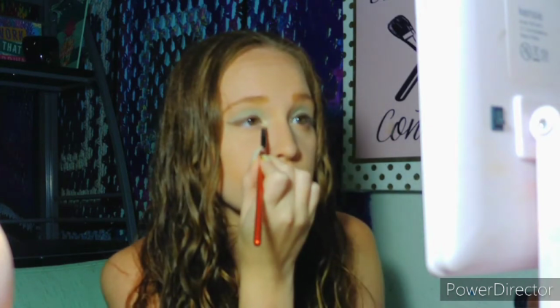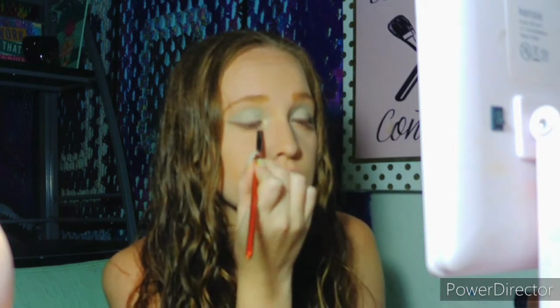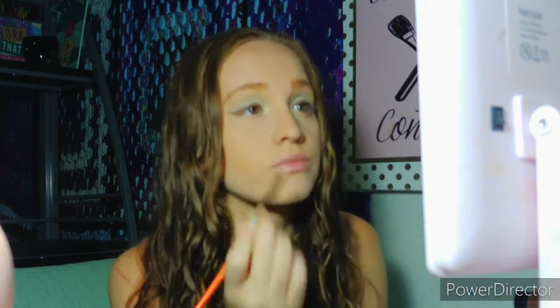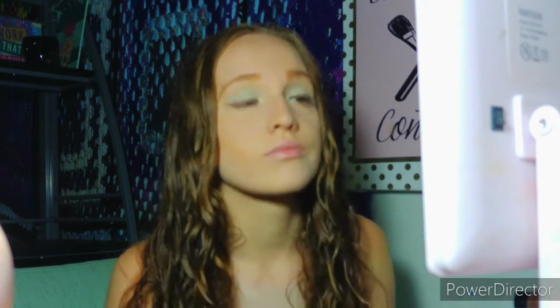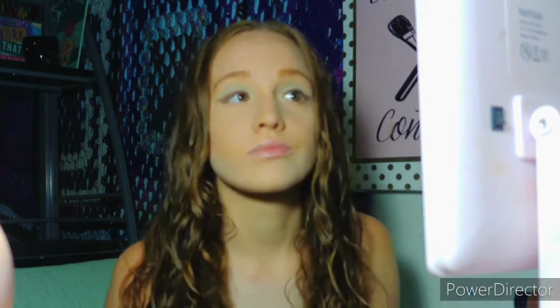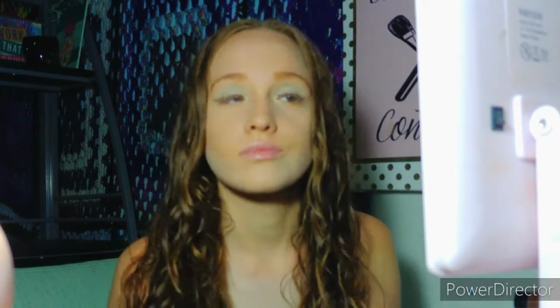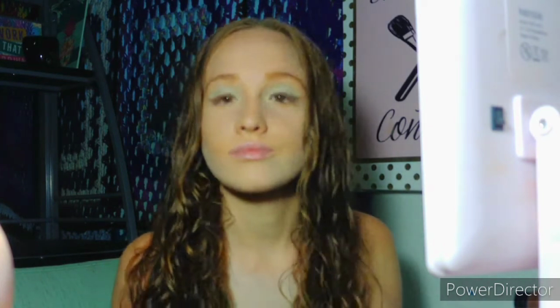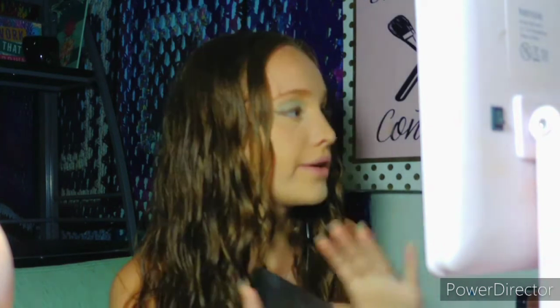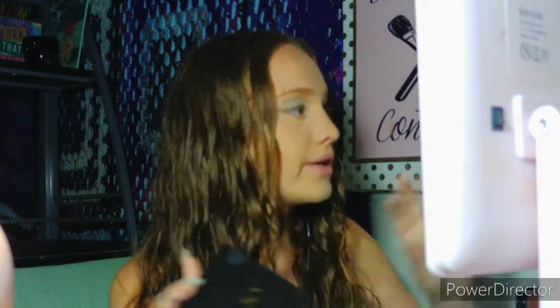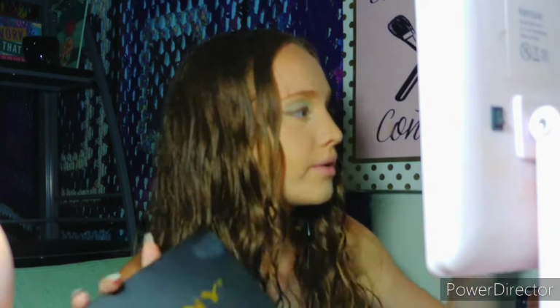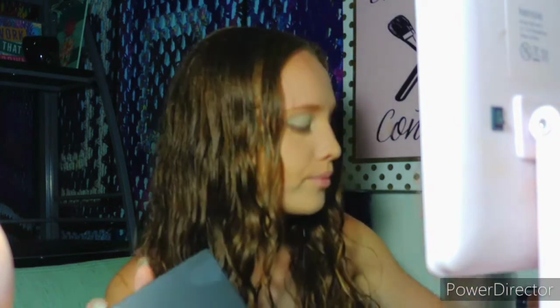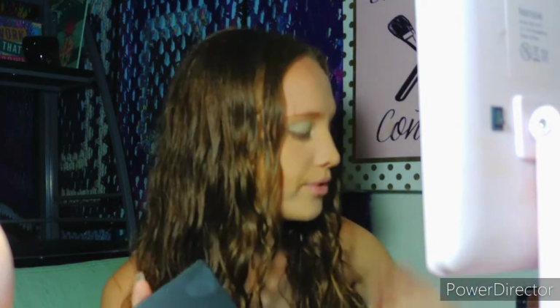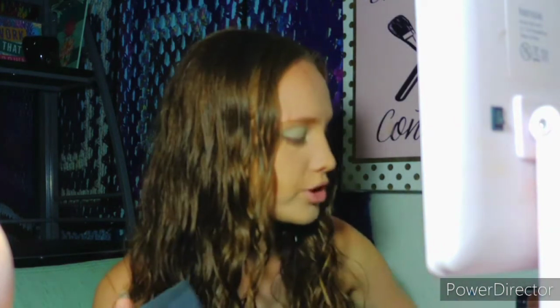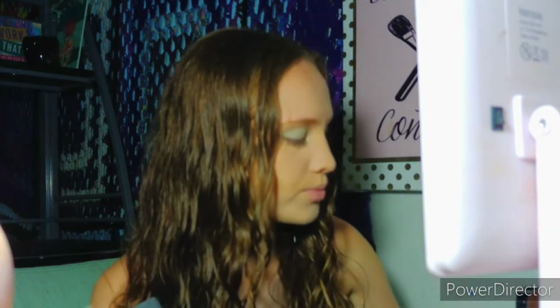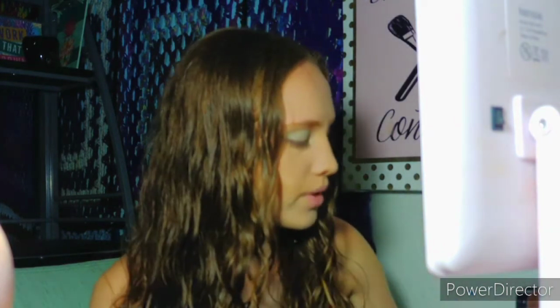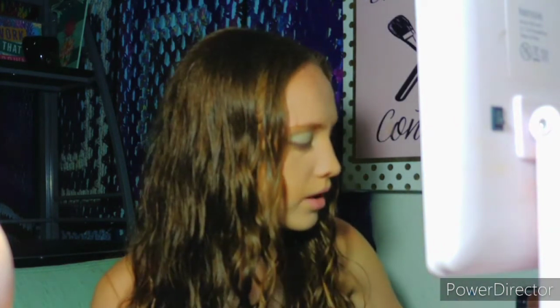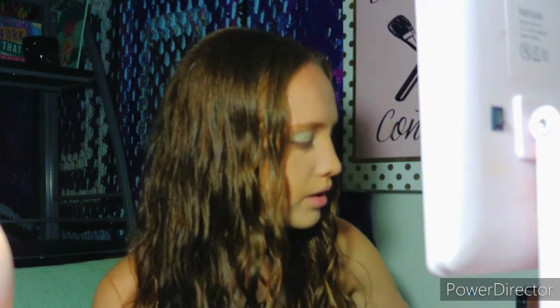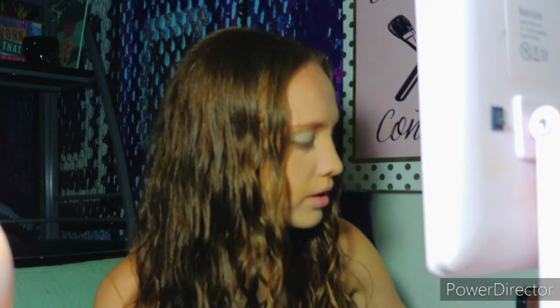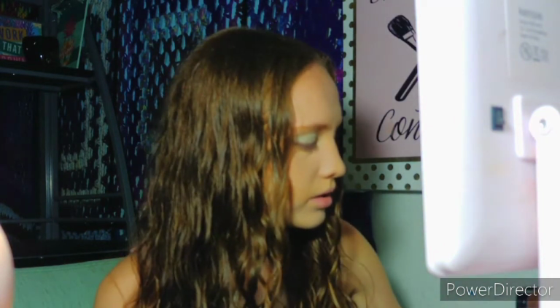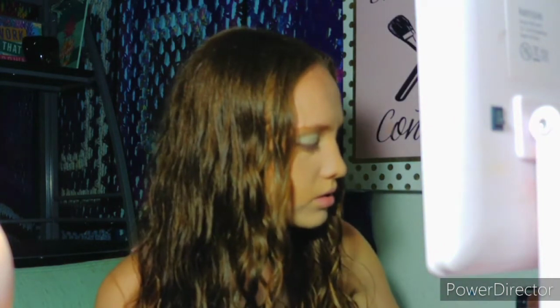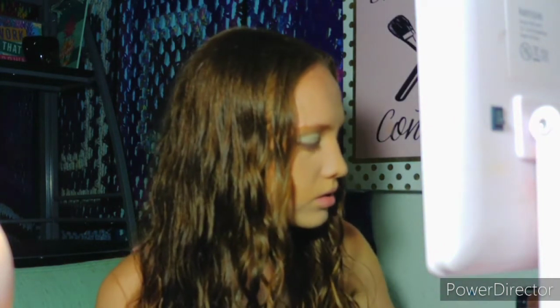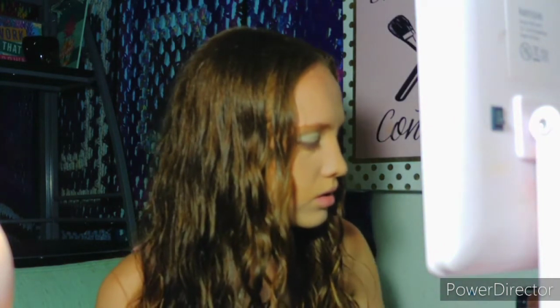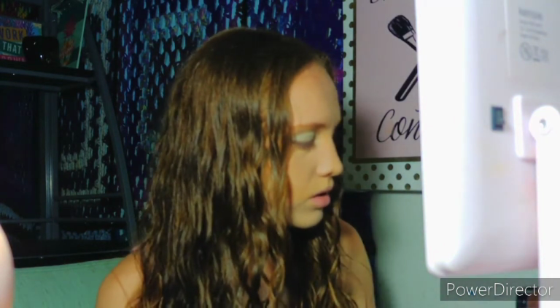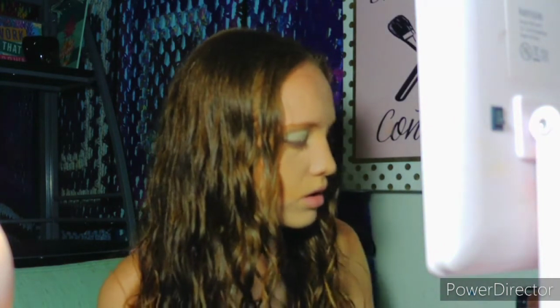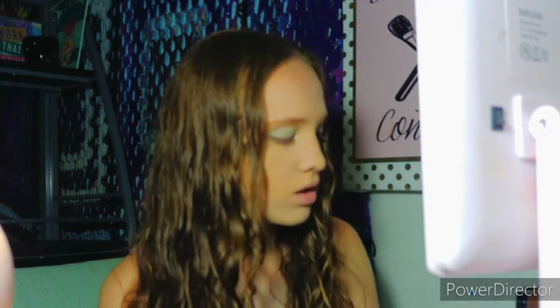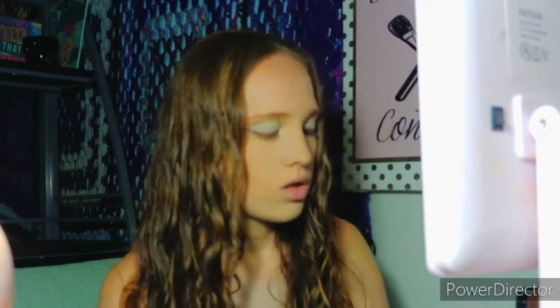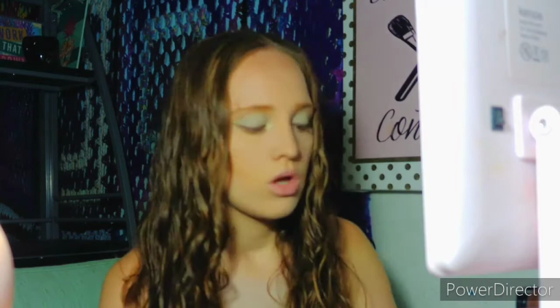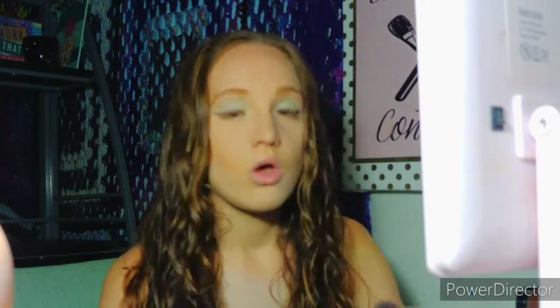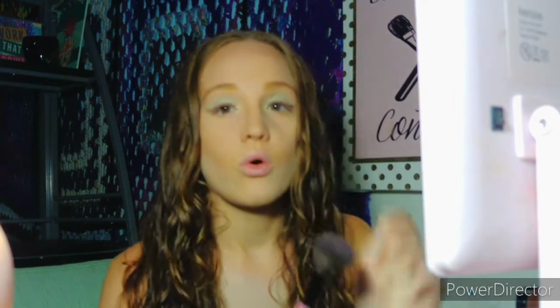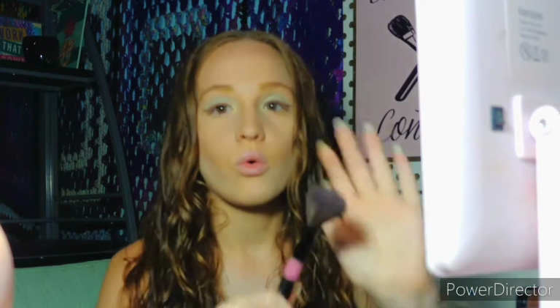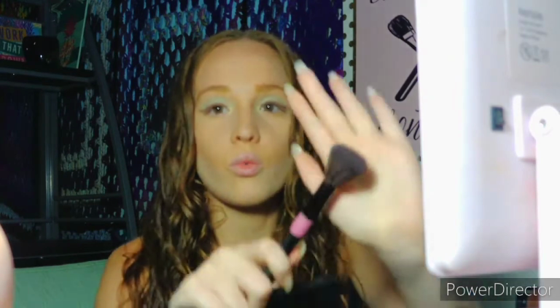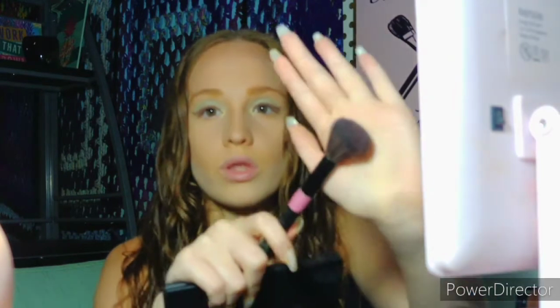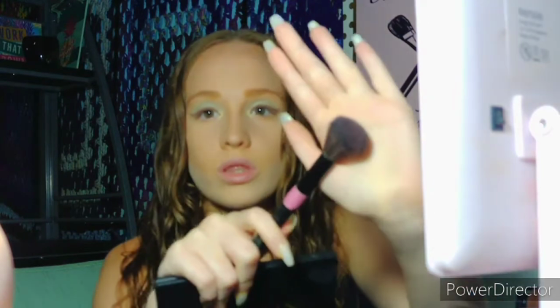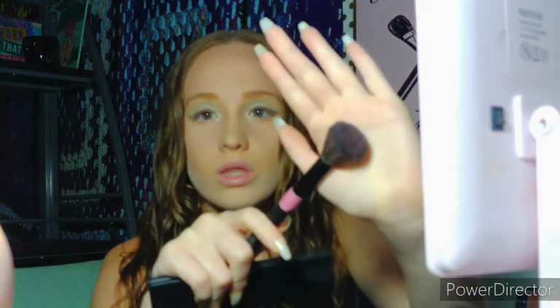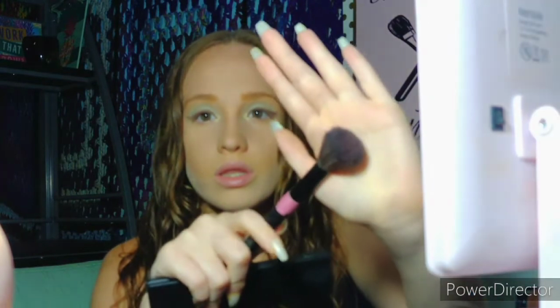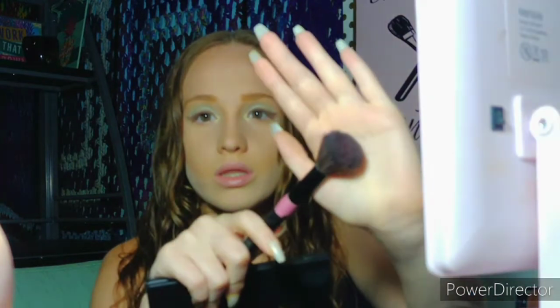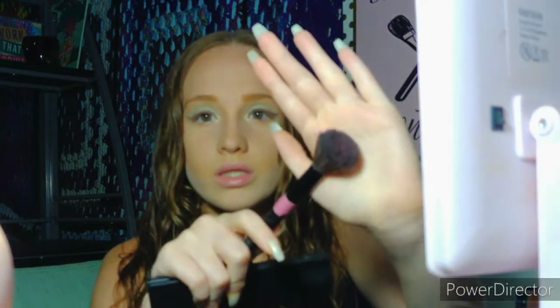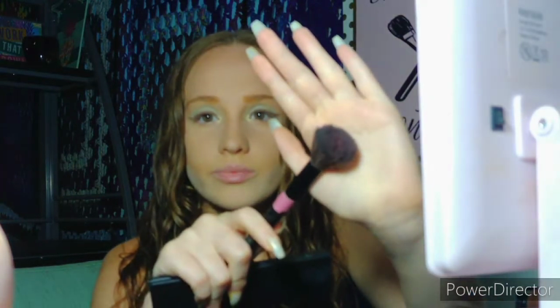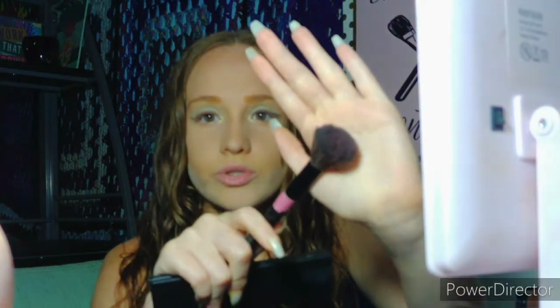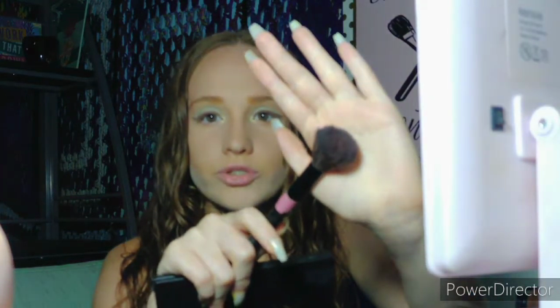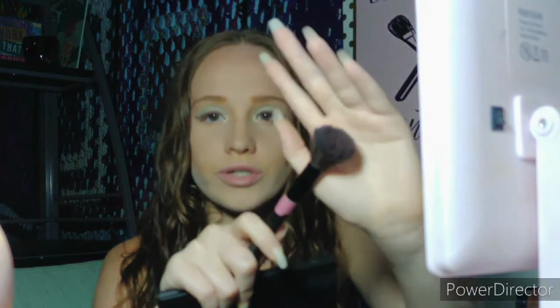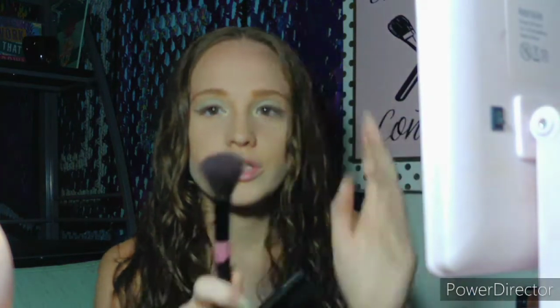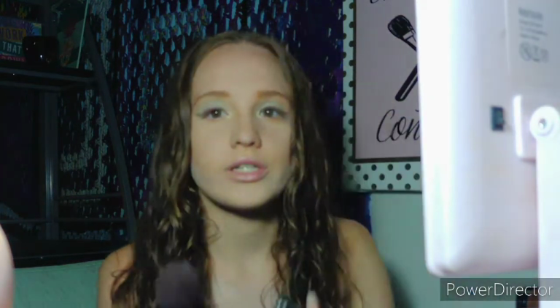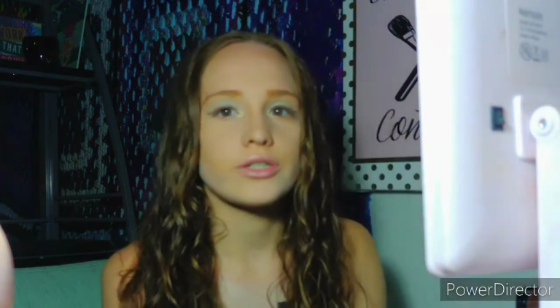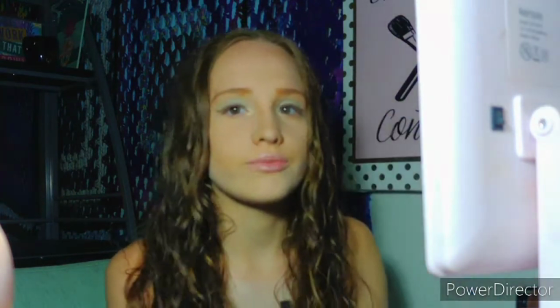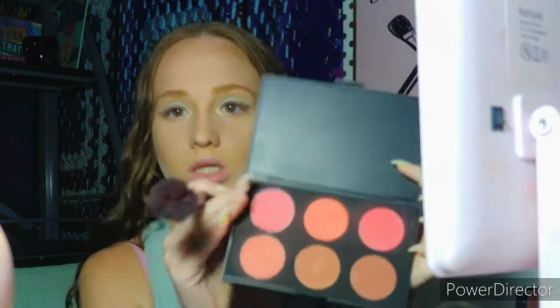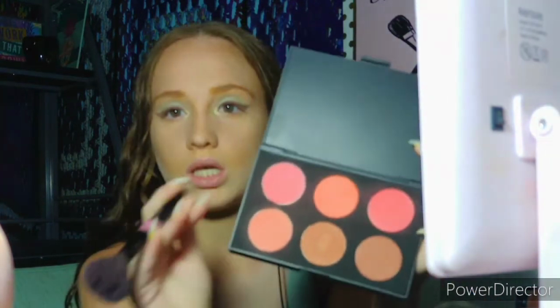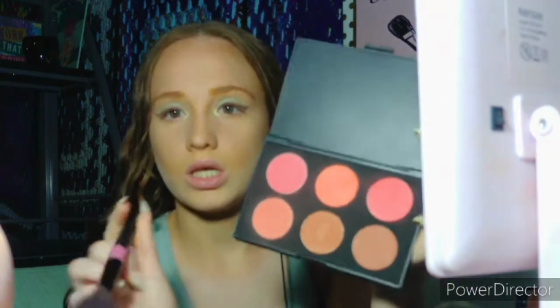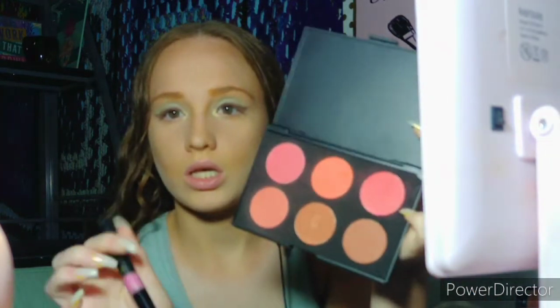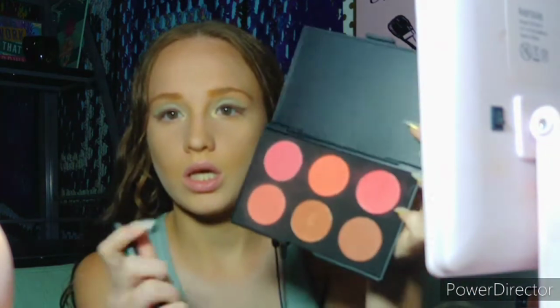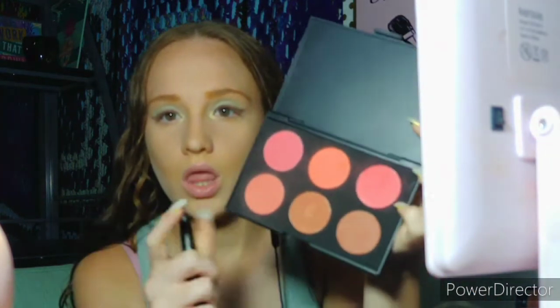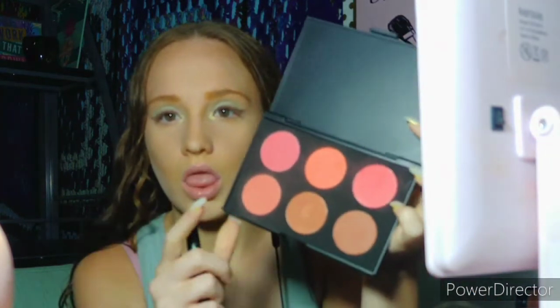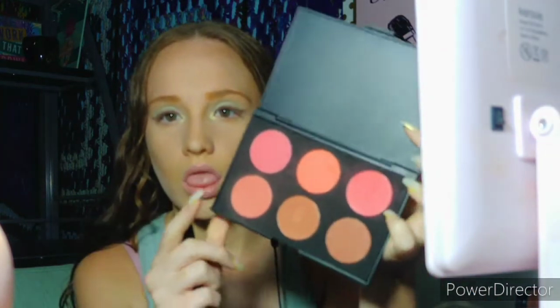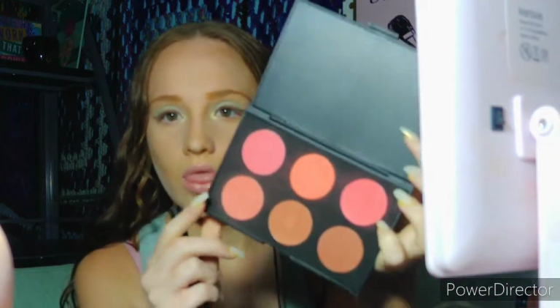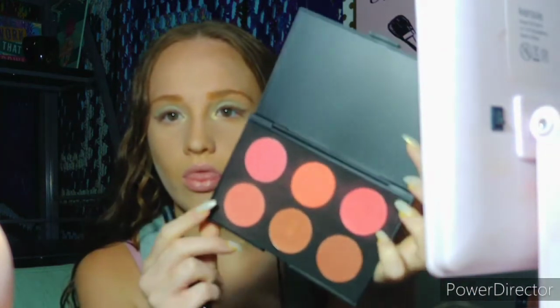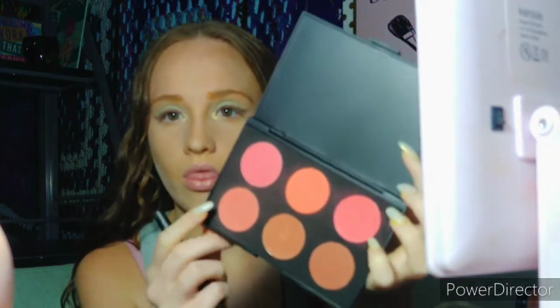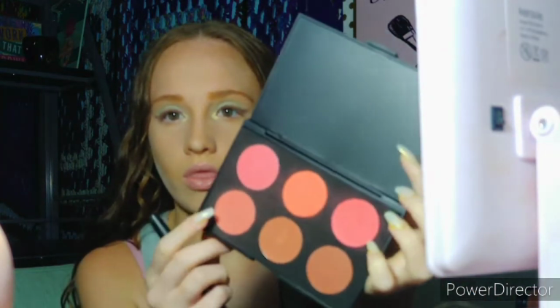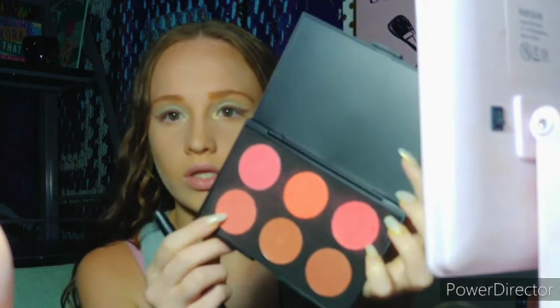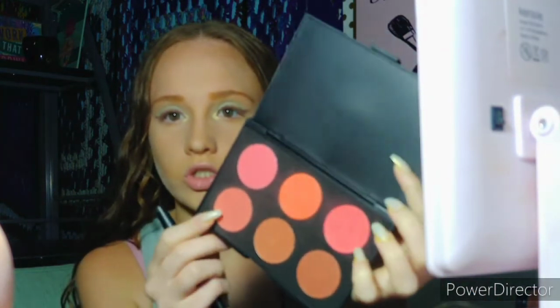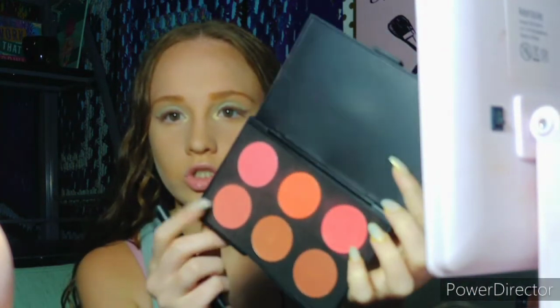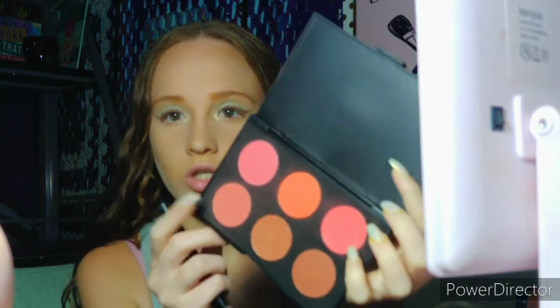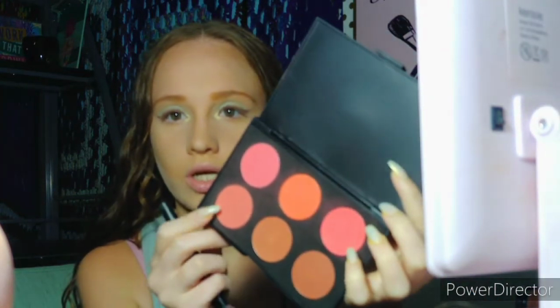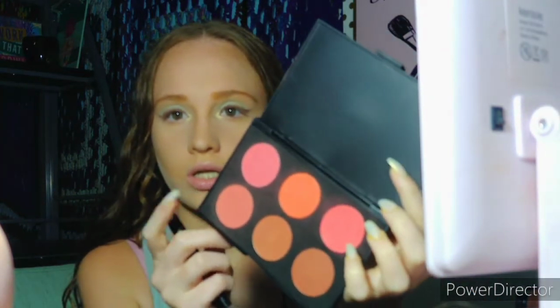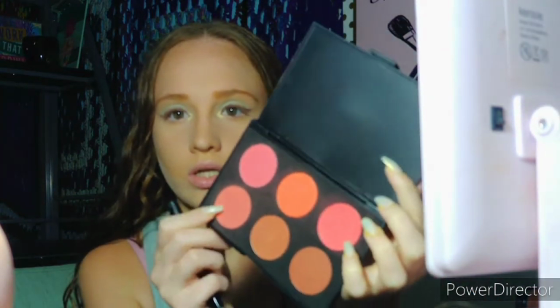Next I'm going into the Jenny Blush Palette with this brush right here and taking this blush shade.